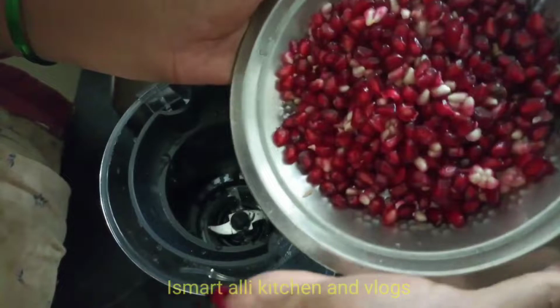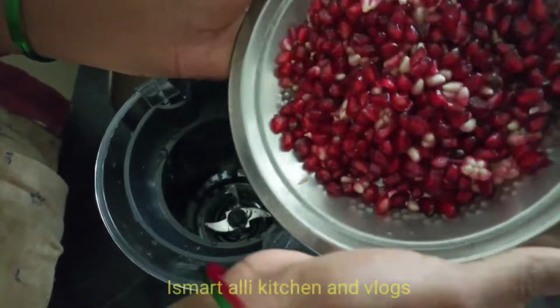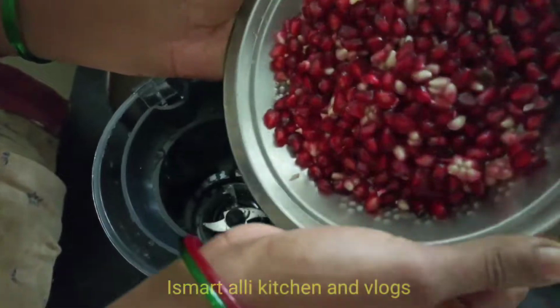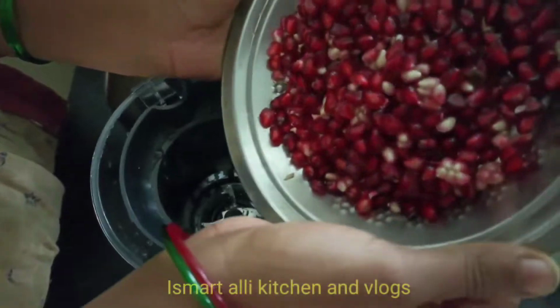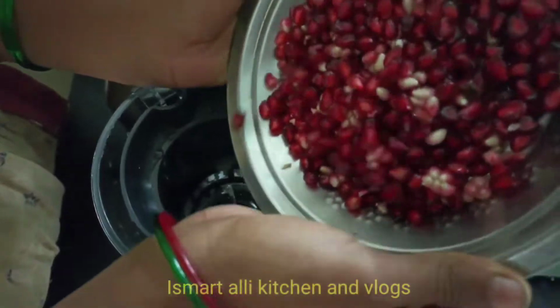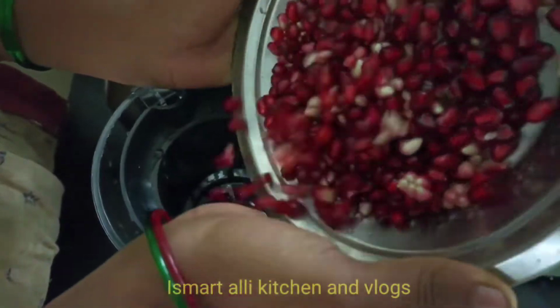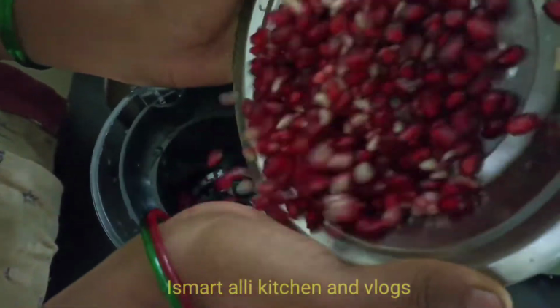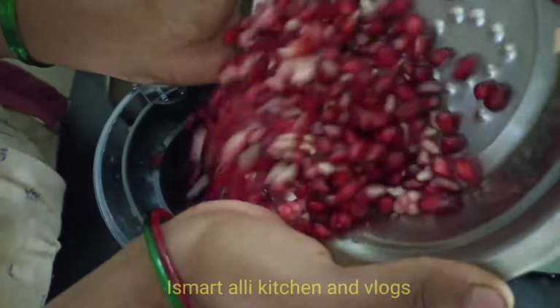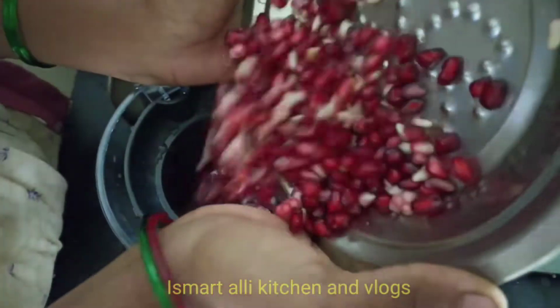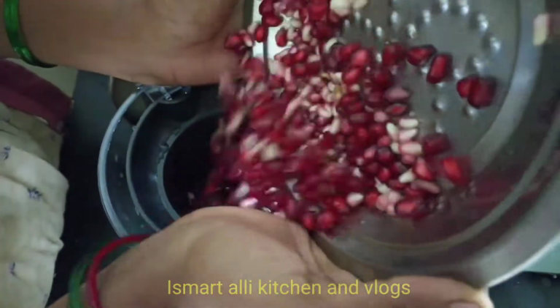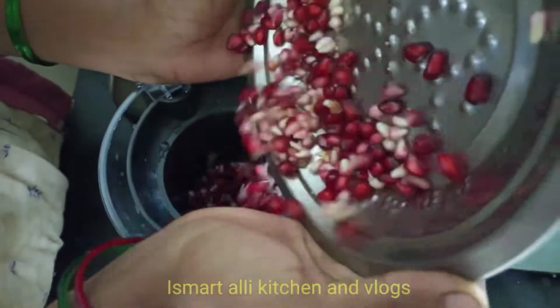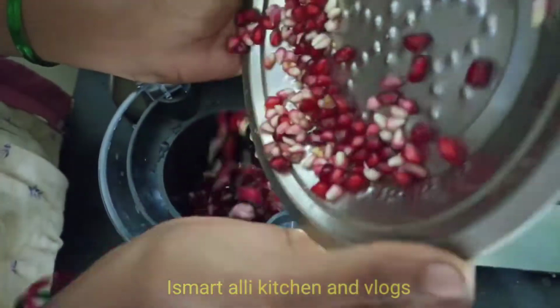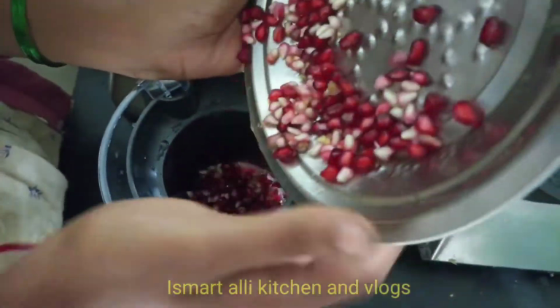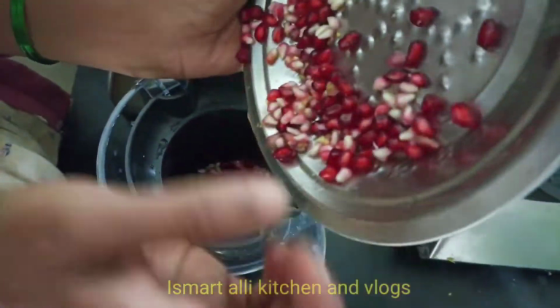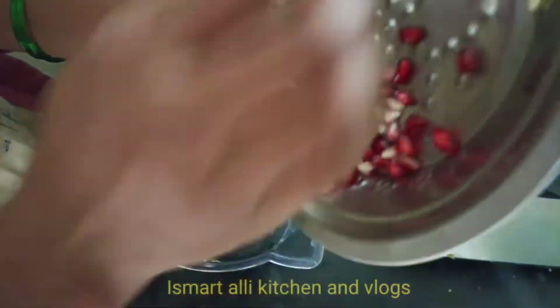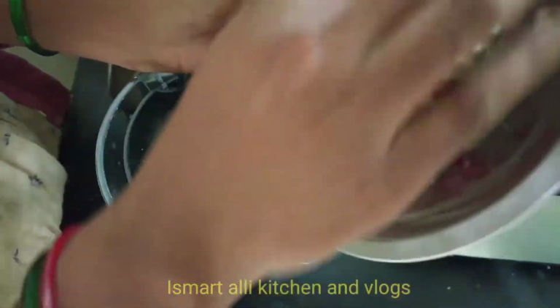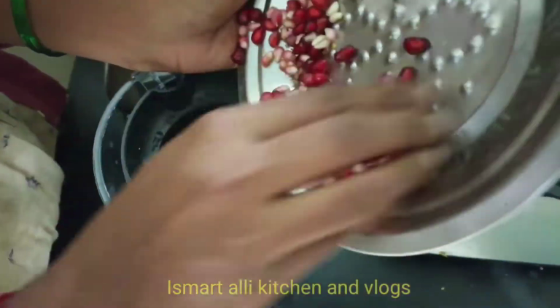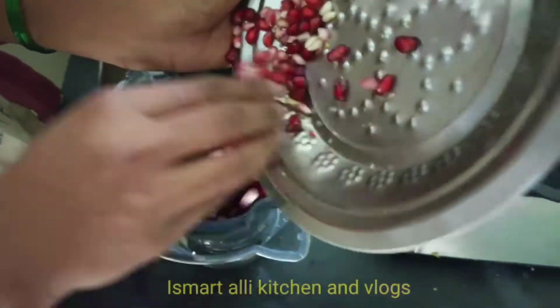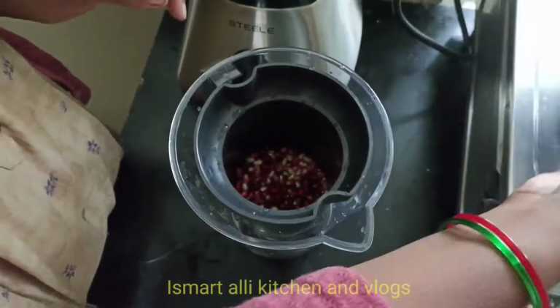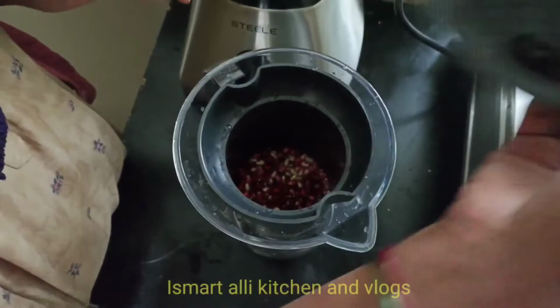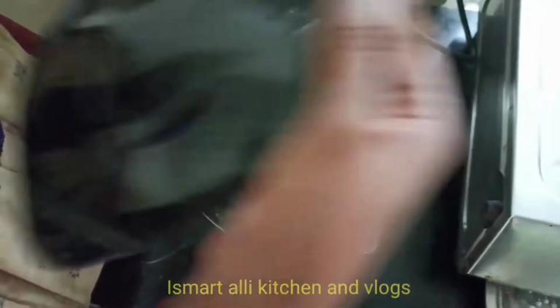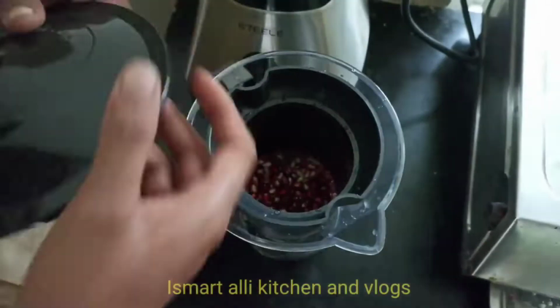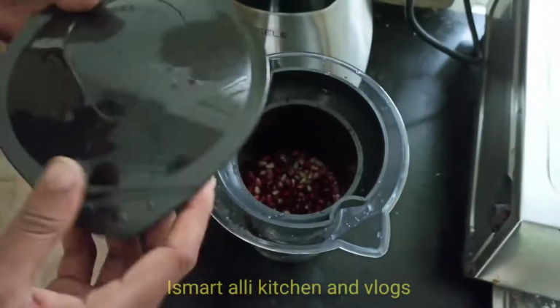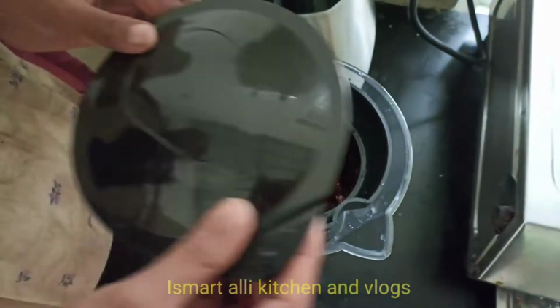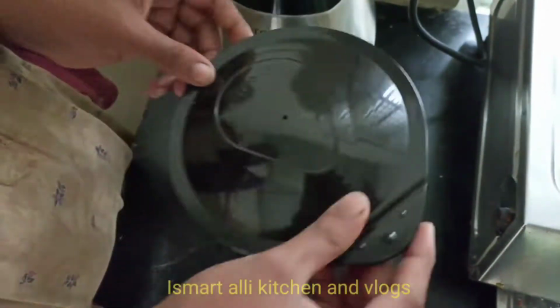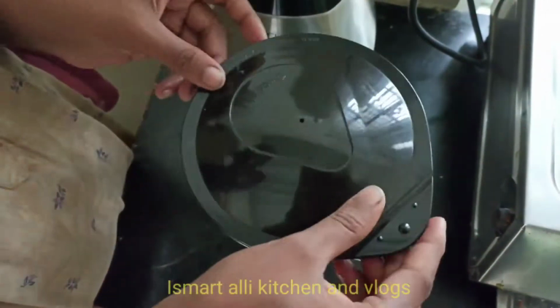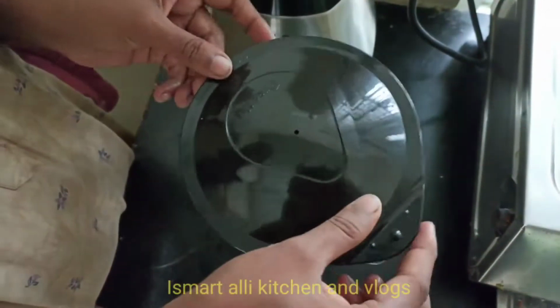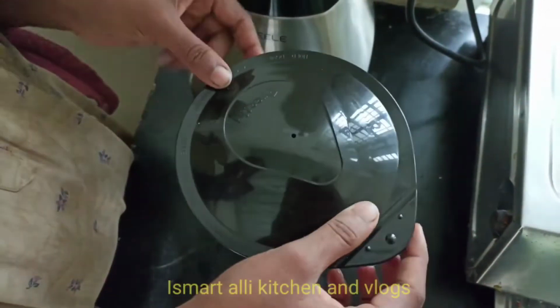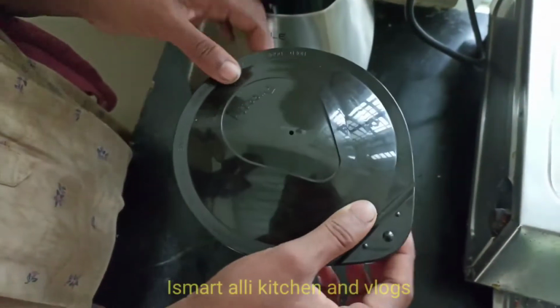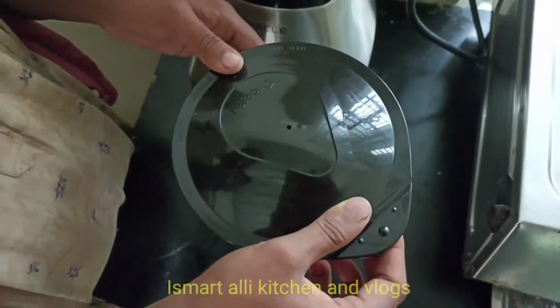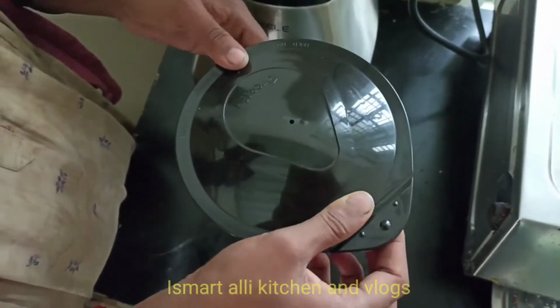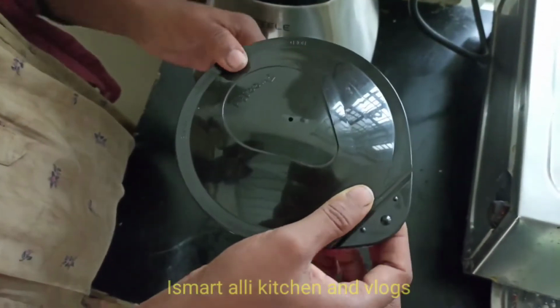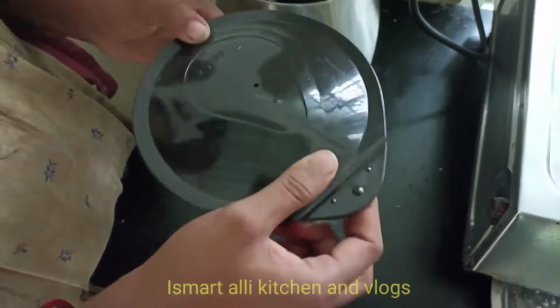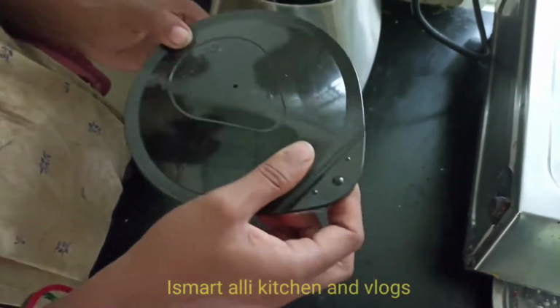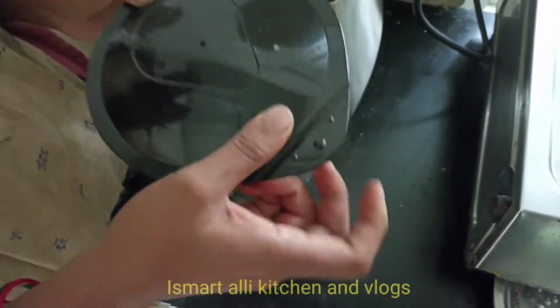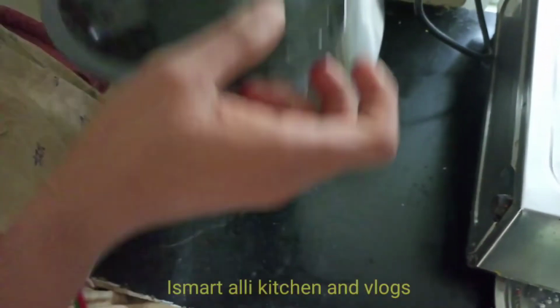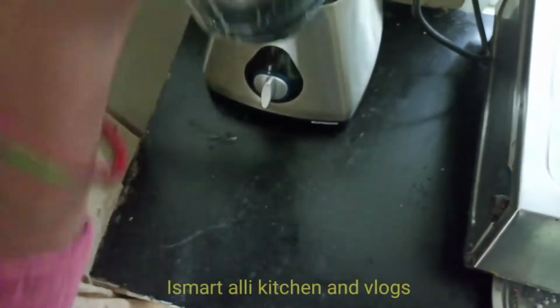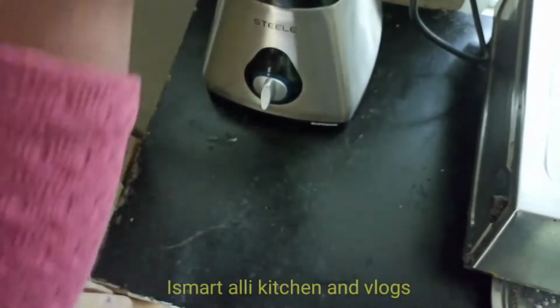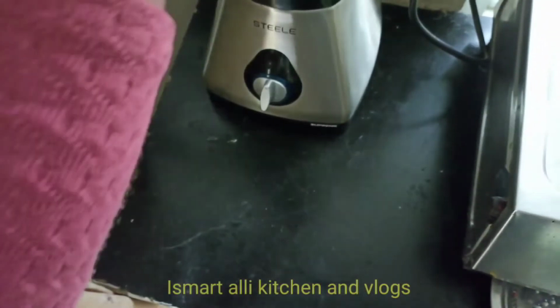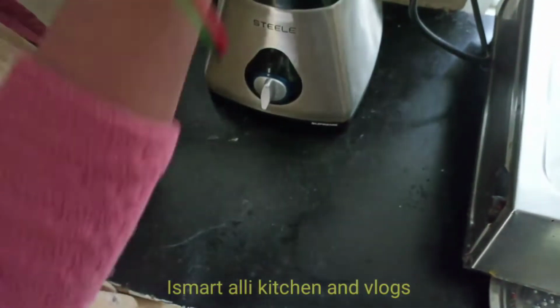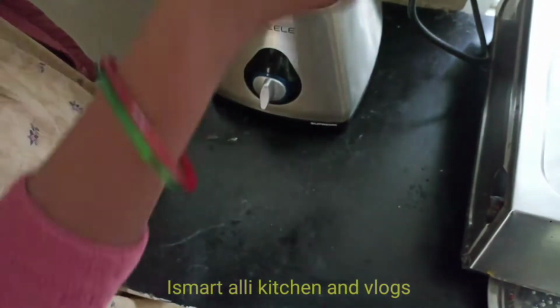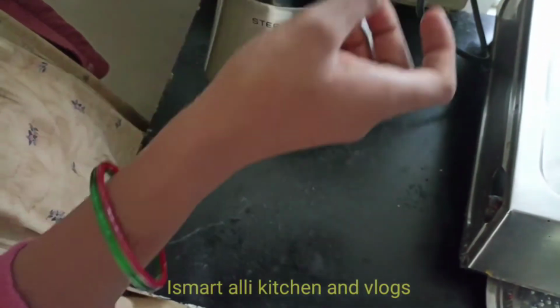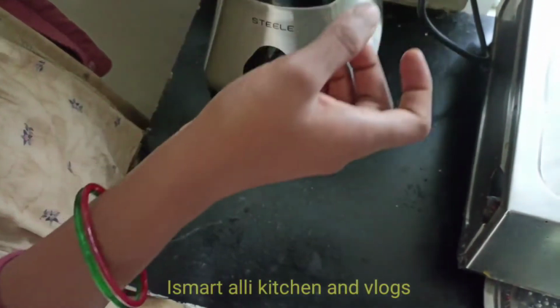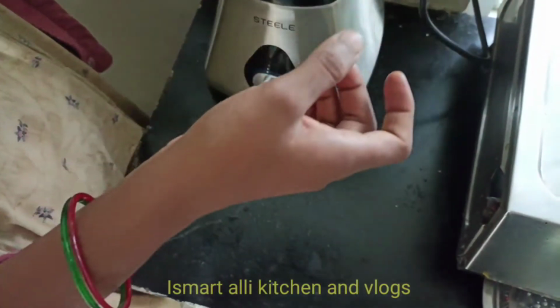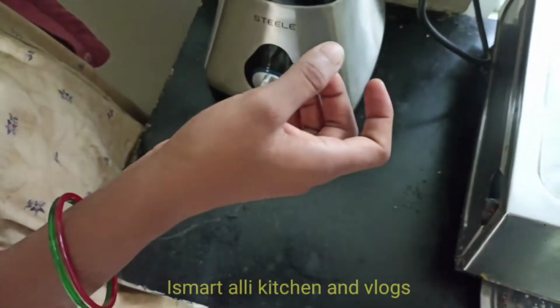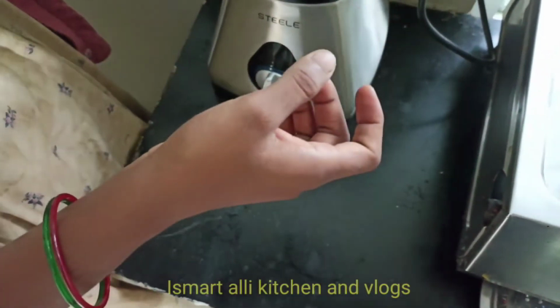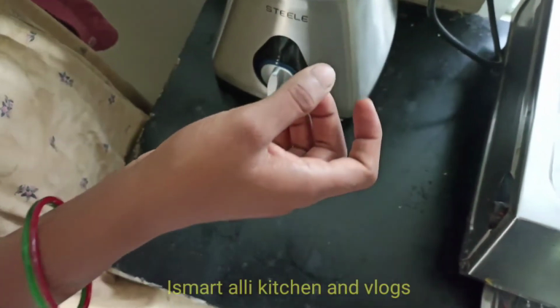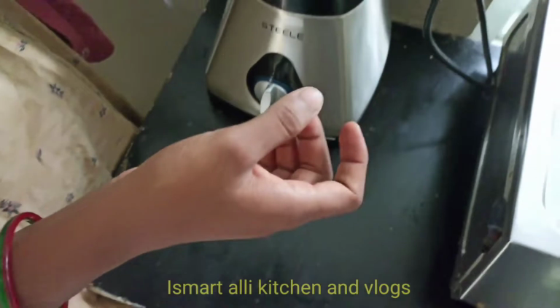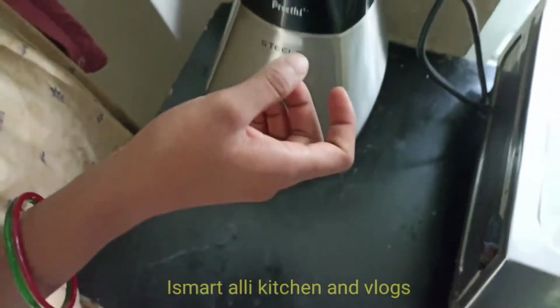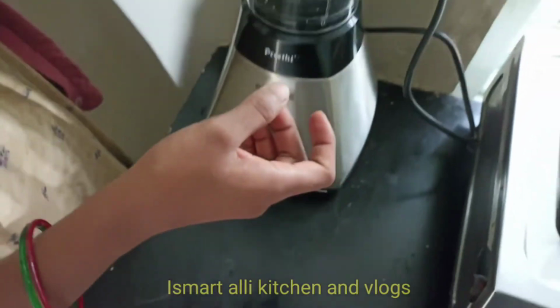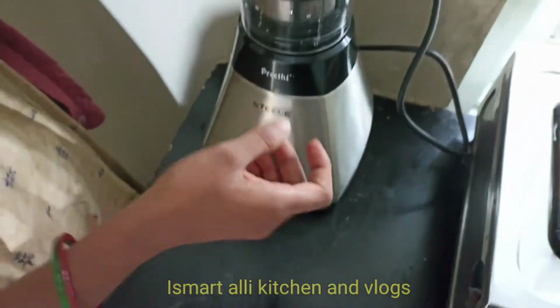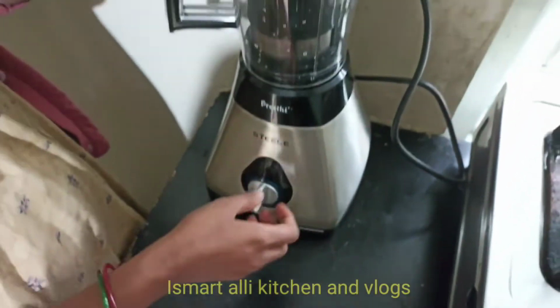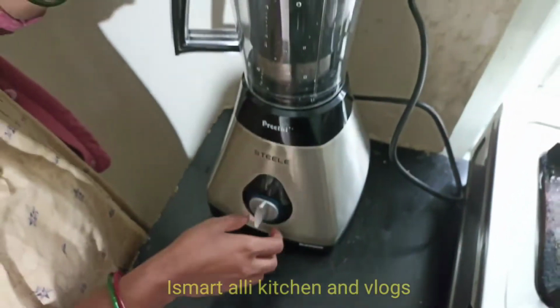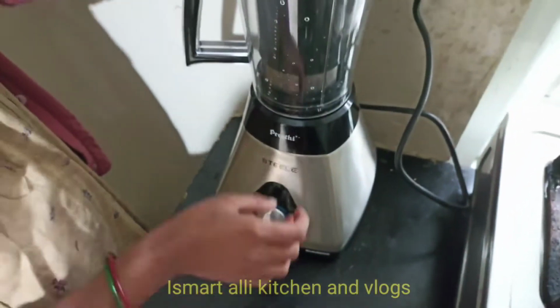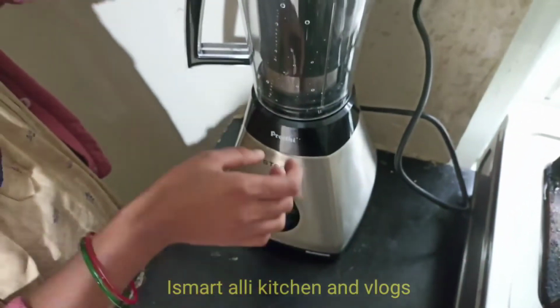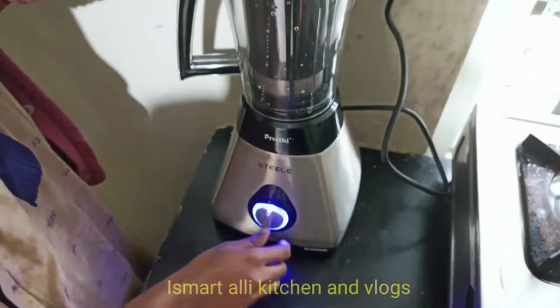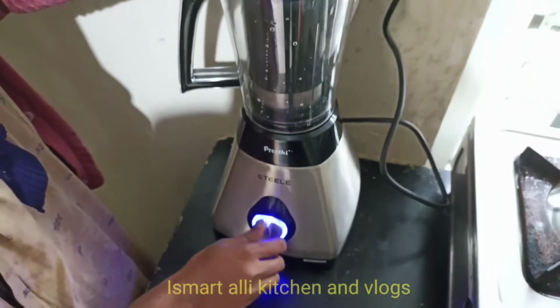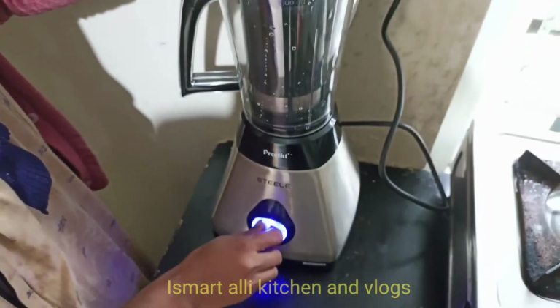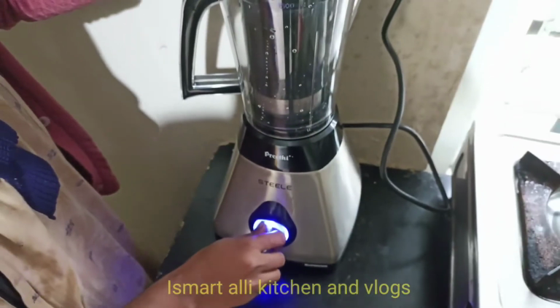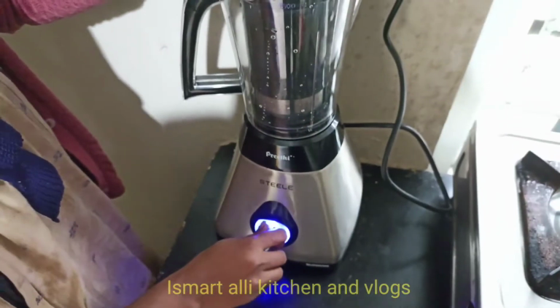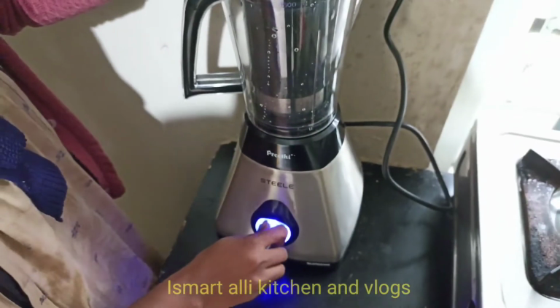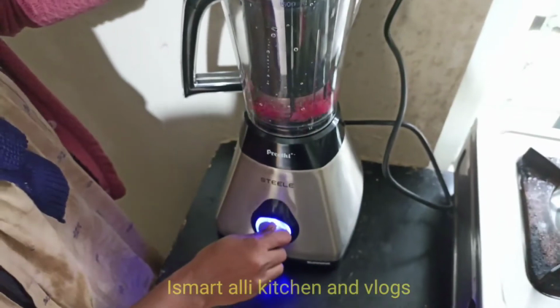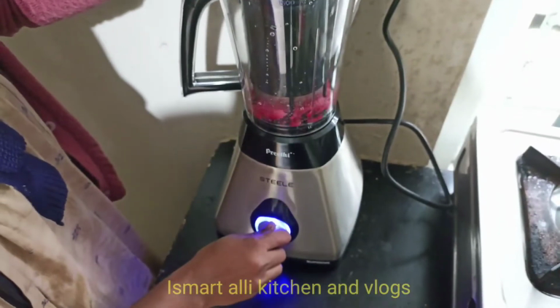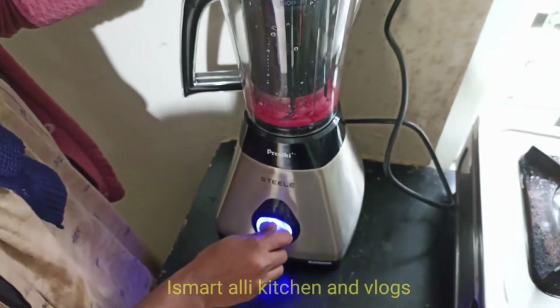Hello friends! Welcome to our channel Smart Alikishnana Logs. This video is going to be a review of Preethi Mixer Grinder.